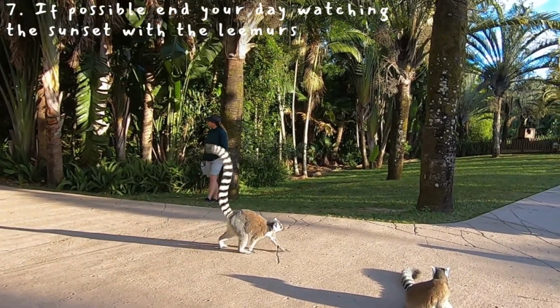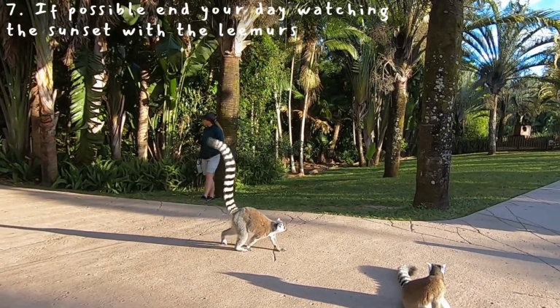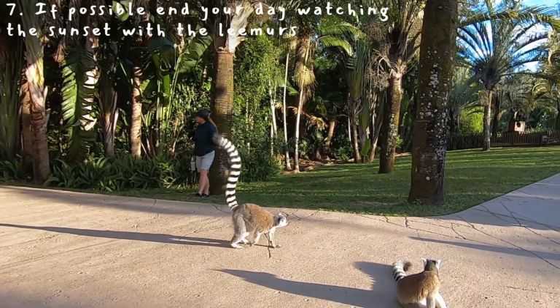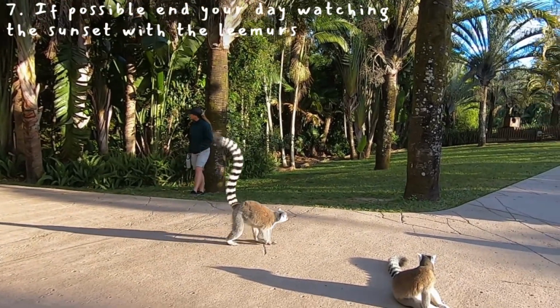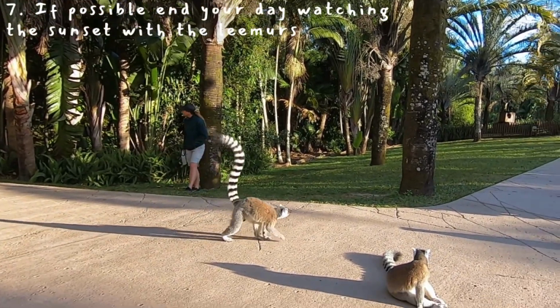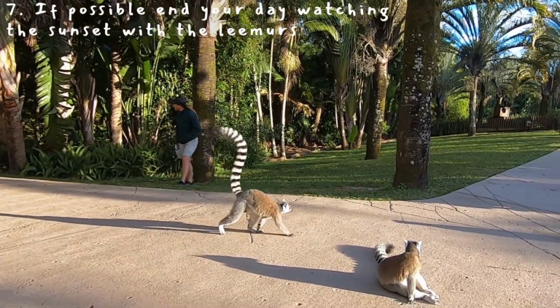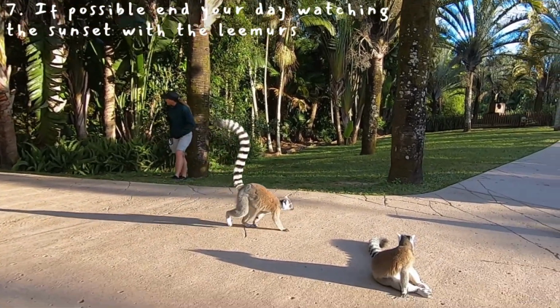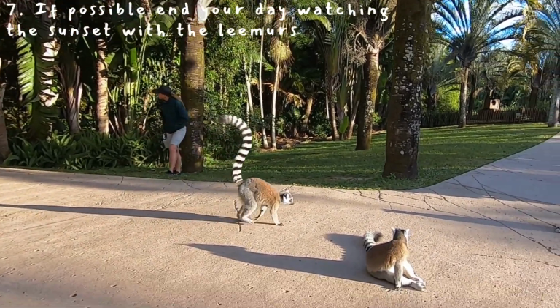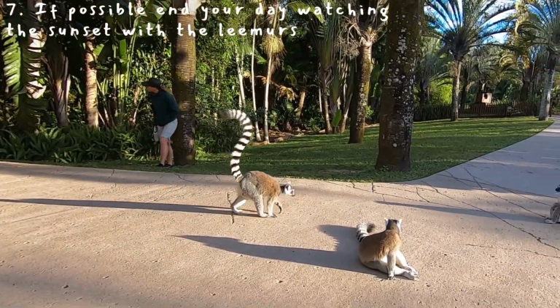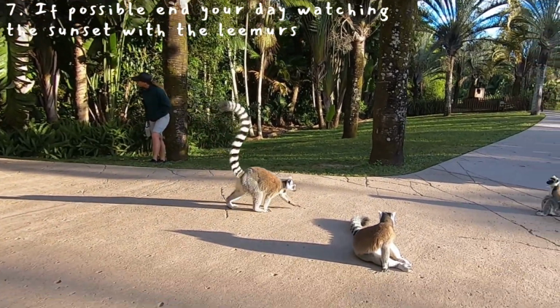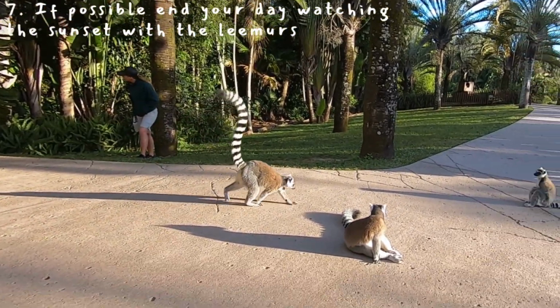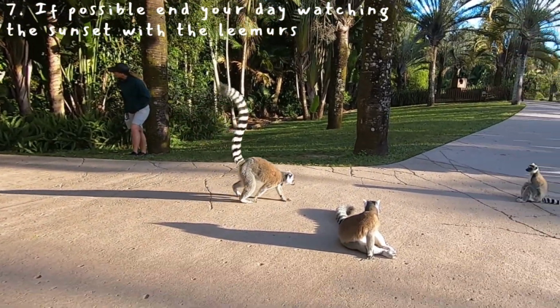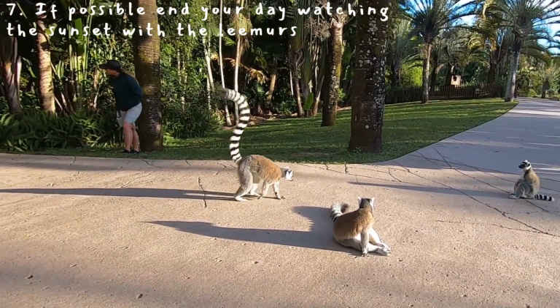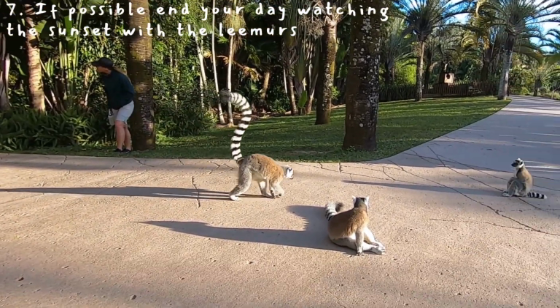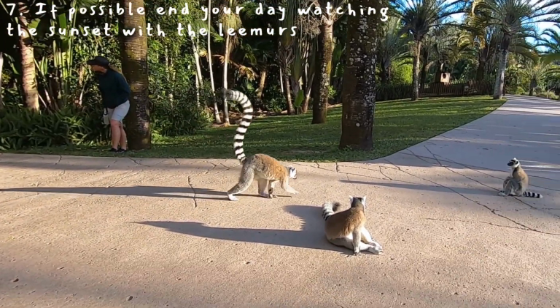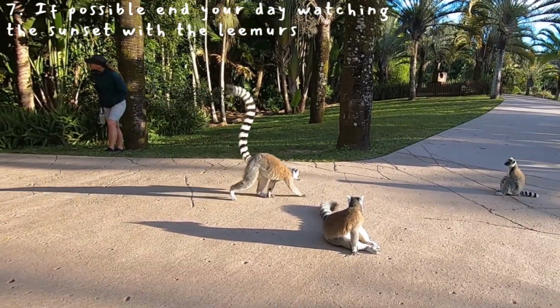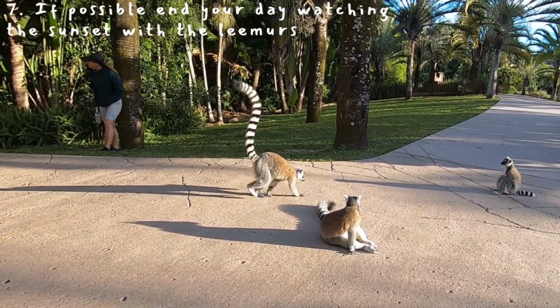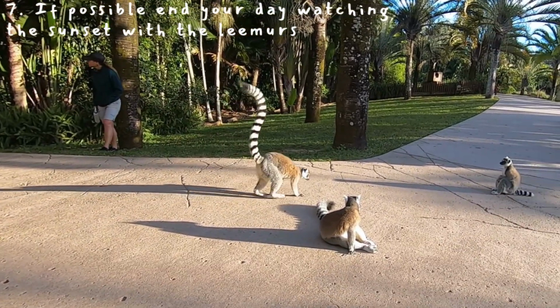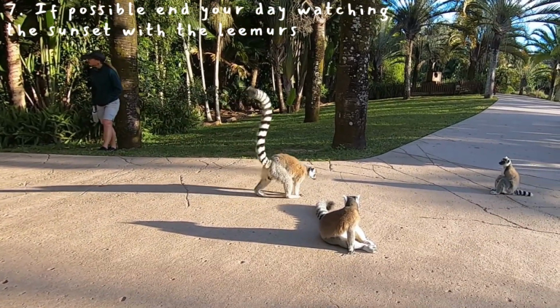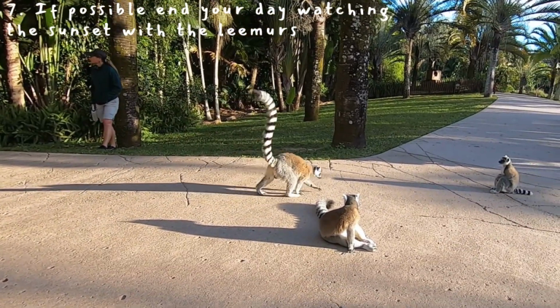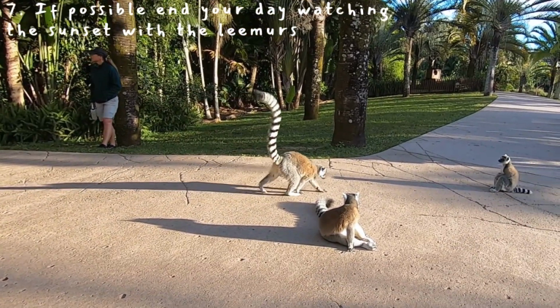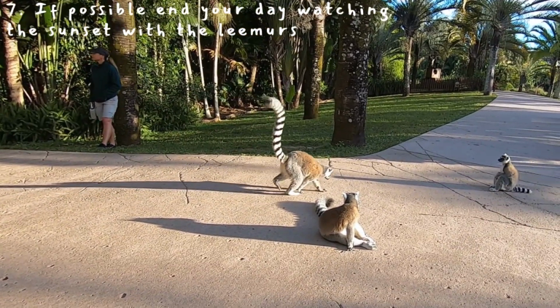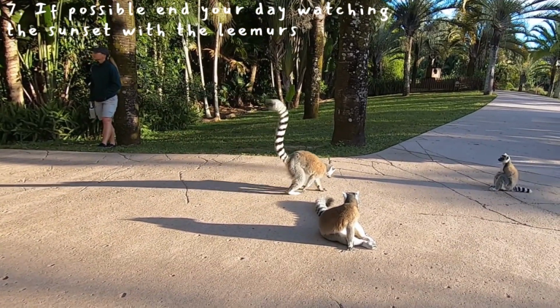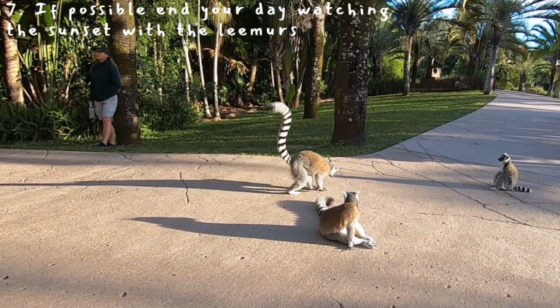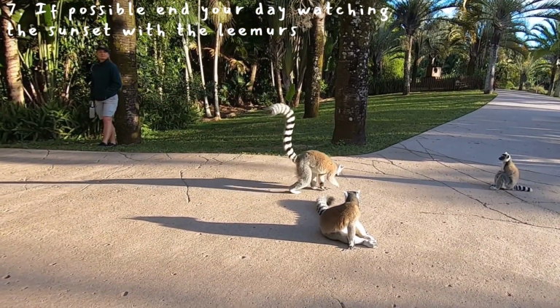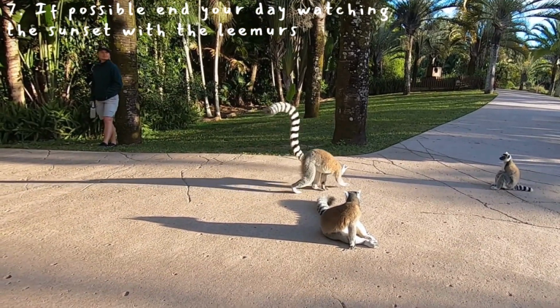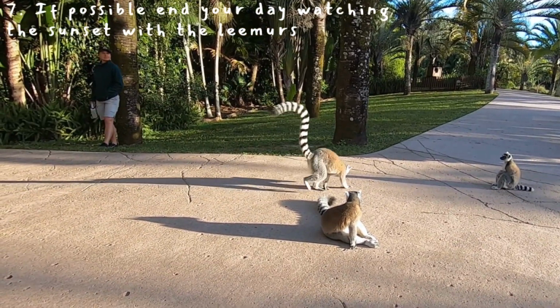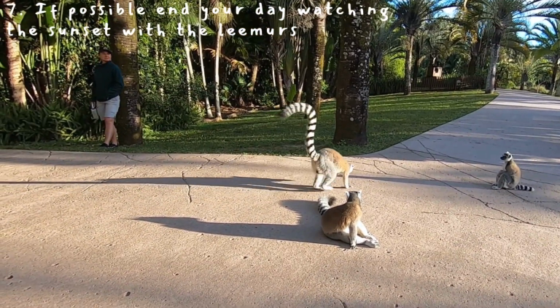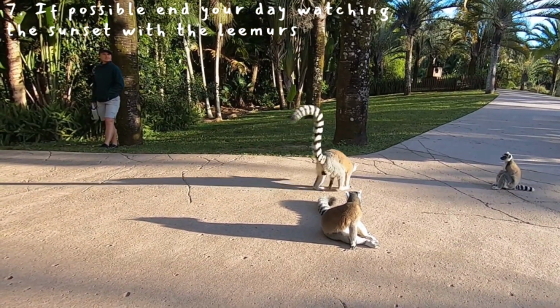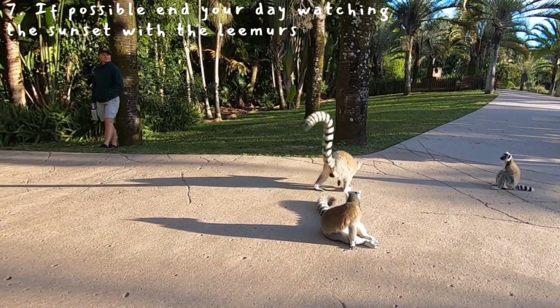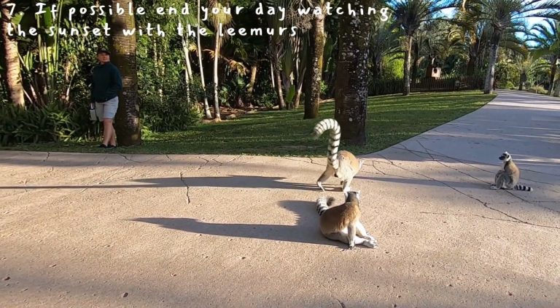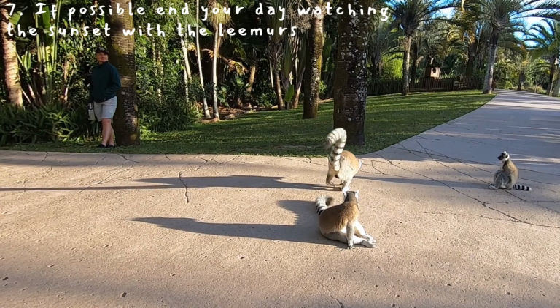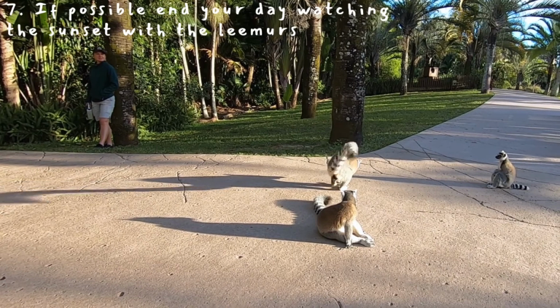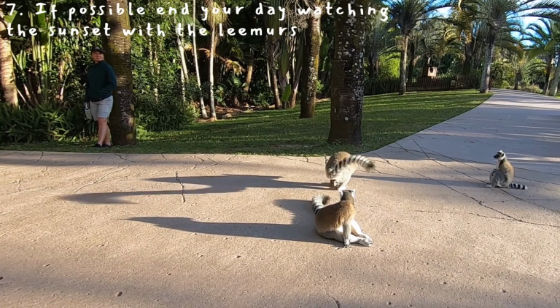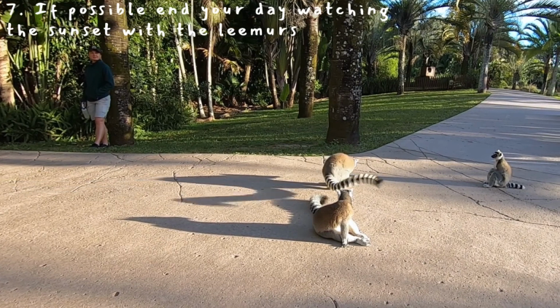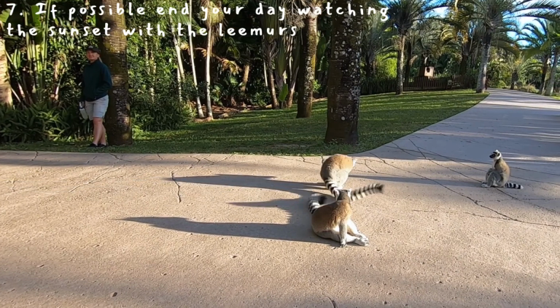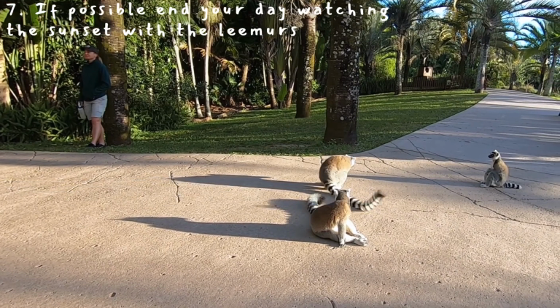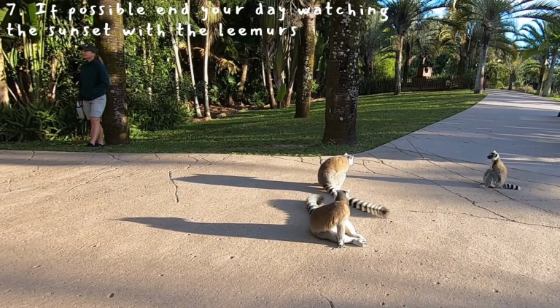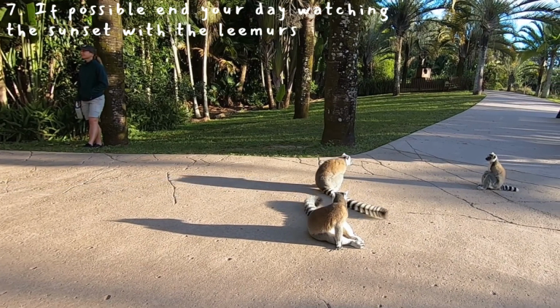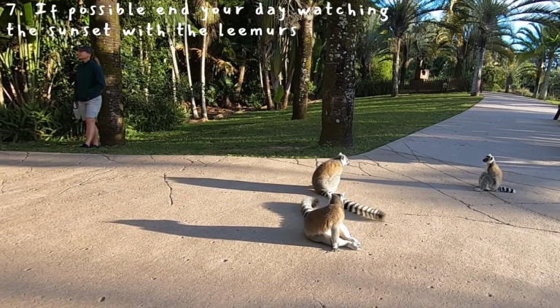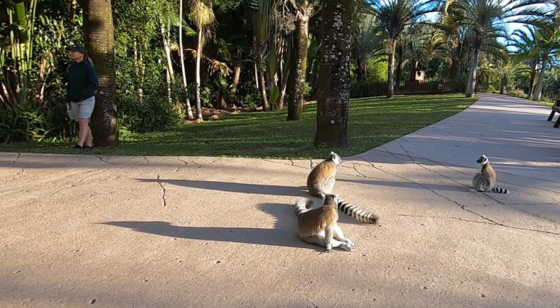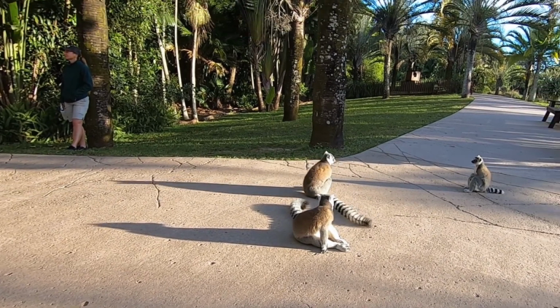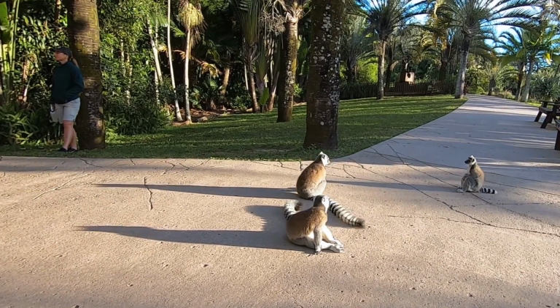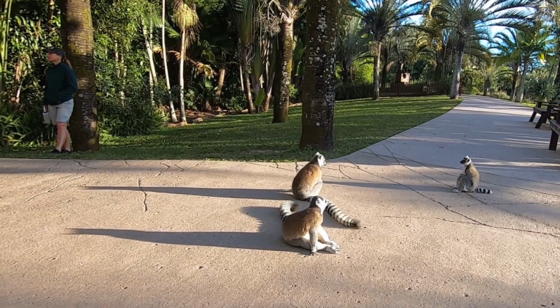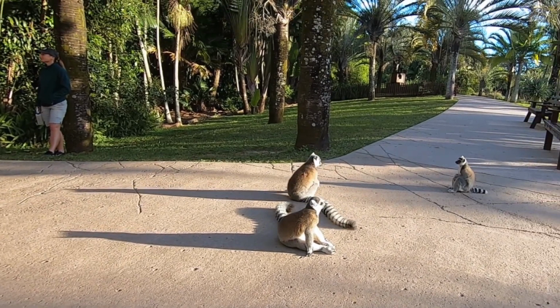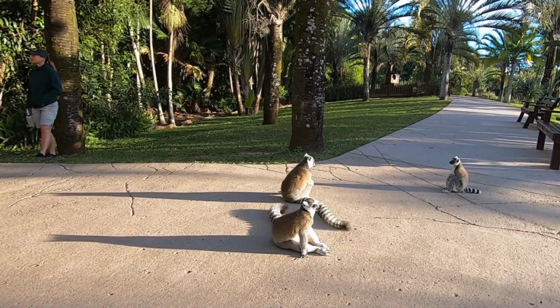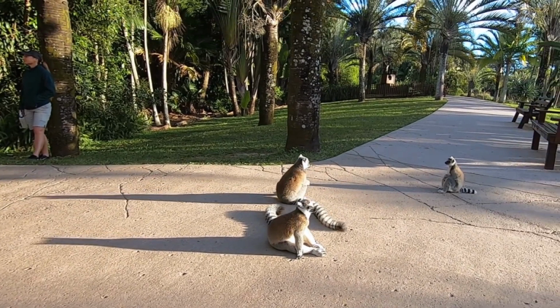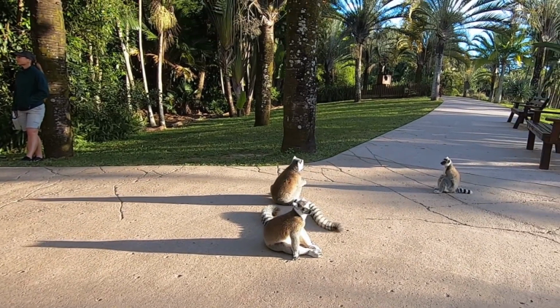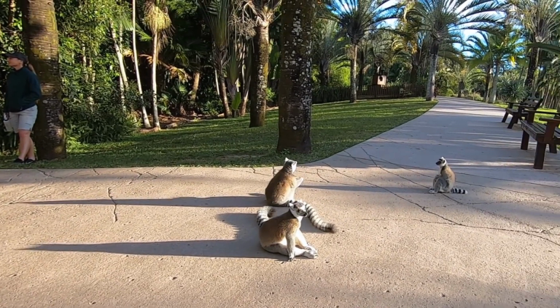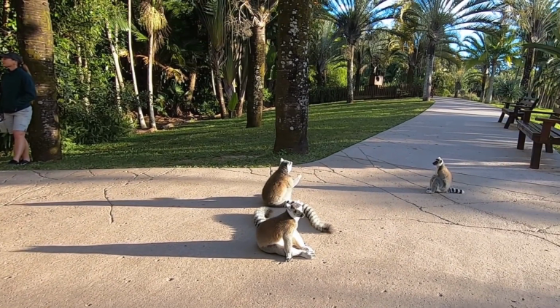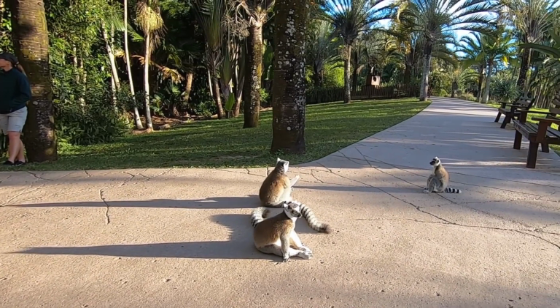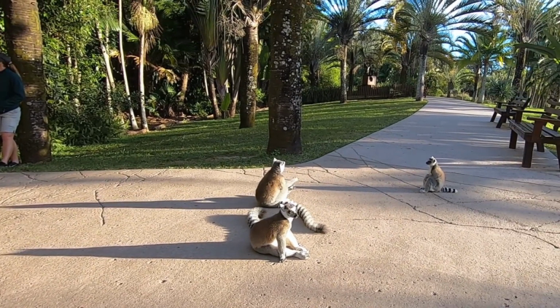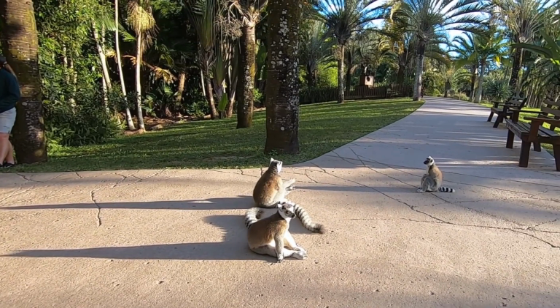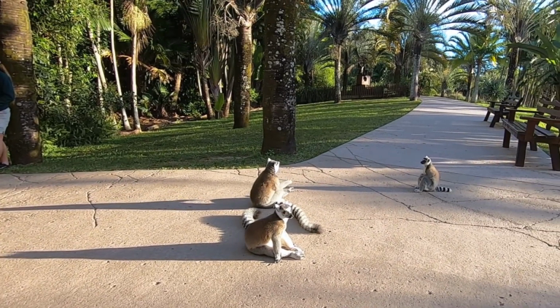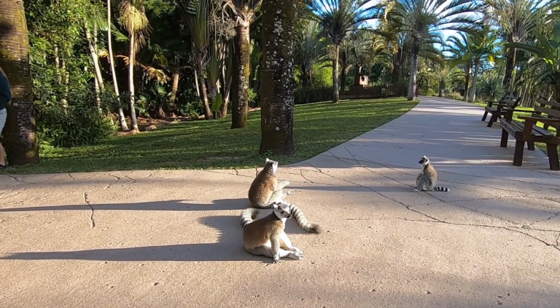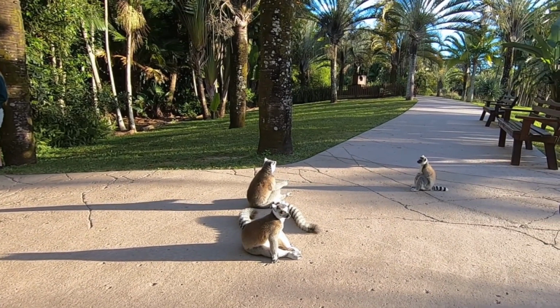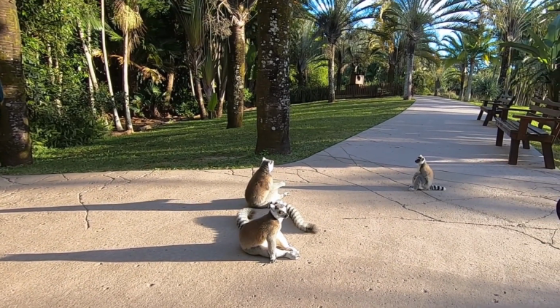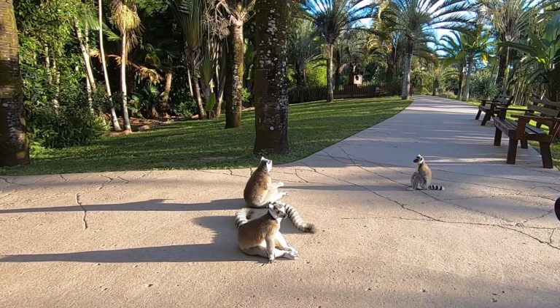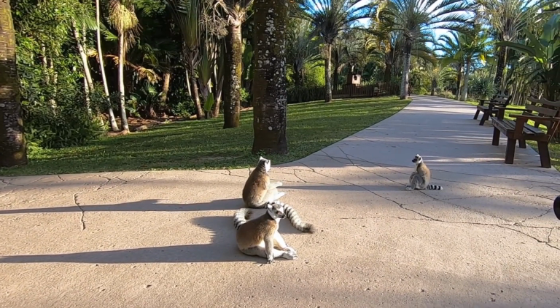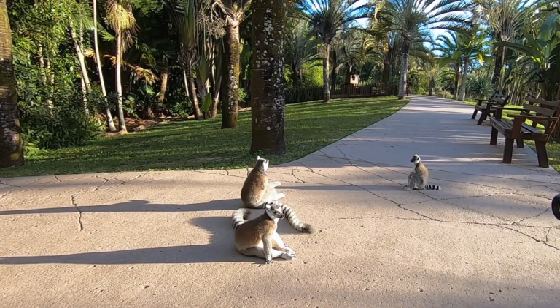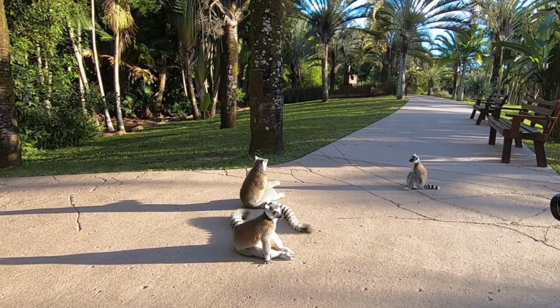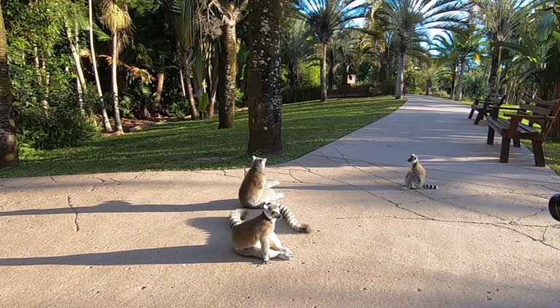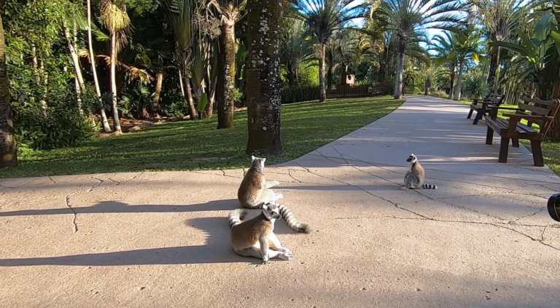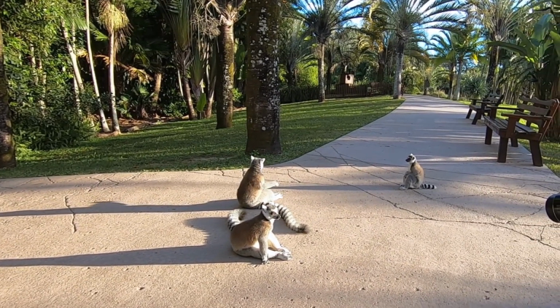If you're at the park for the end of the day, spend it on Bindi's Island. That's where we spent the end of our day and the lemurs were sitting out watching the sunset.